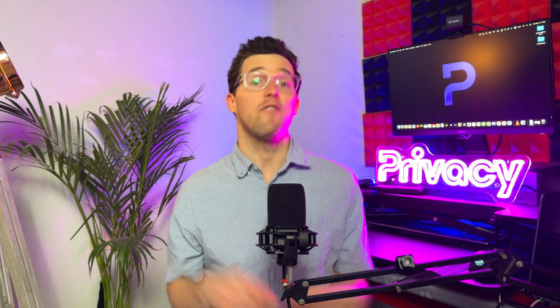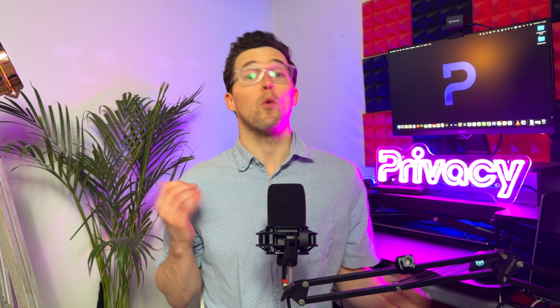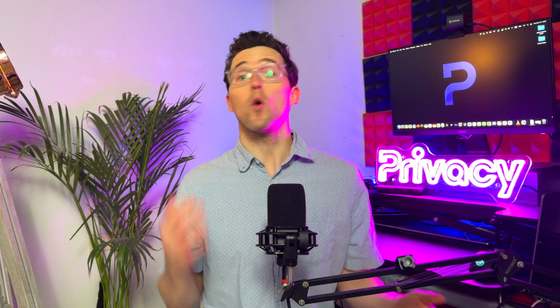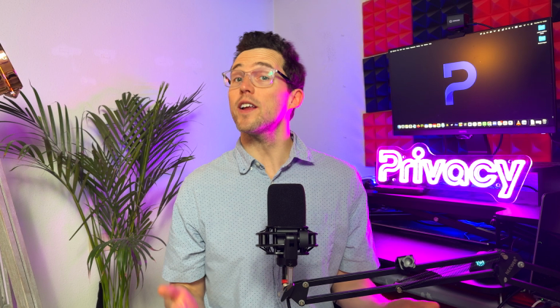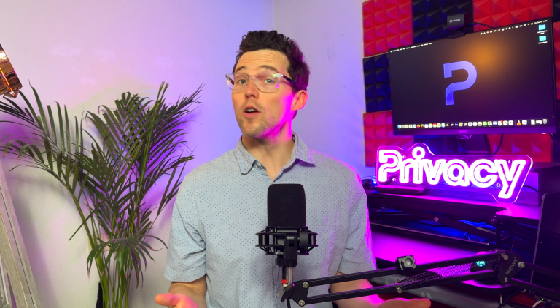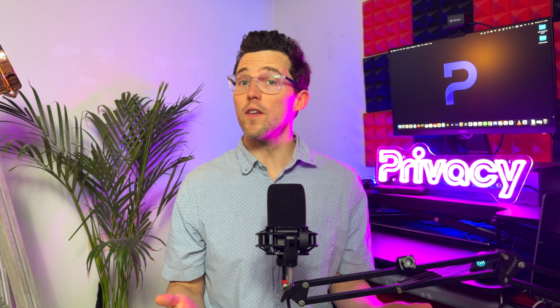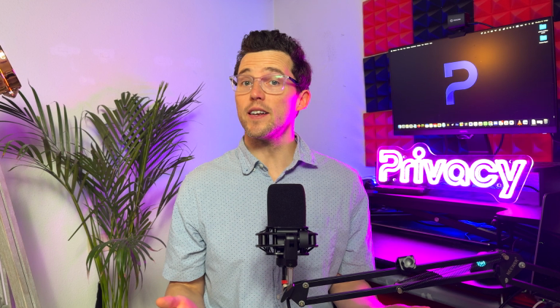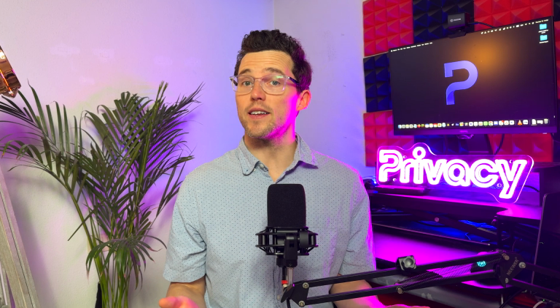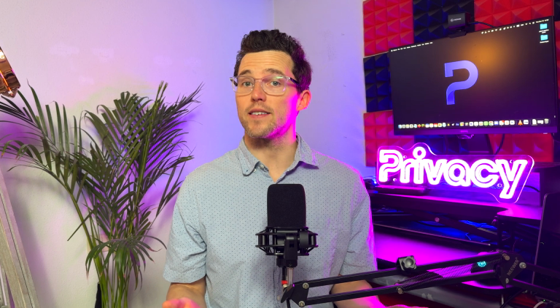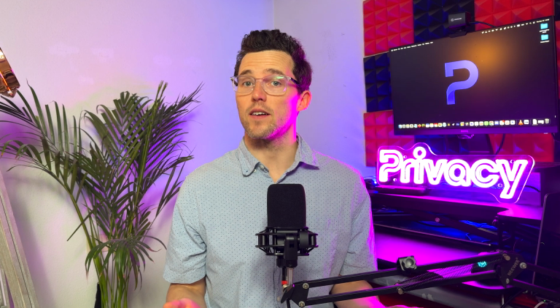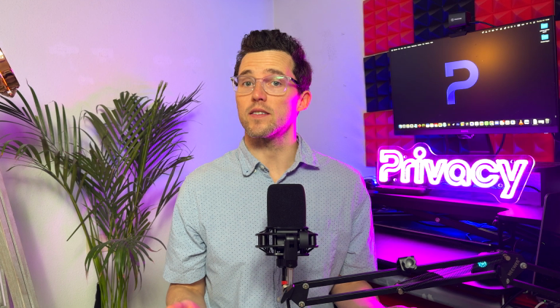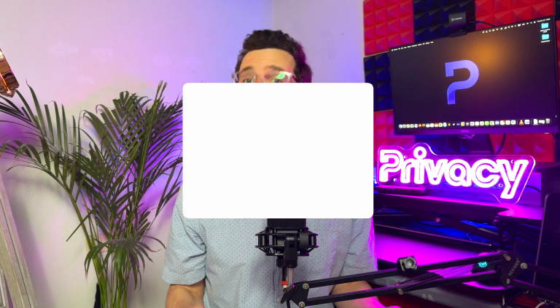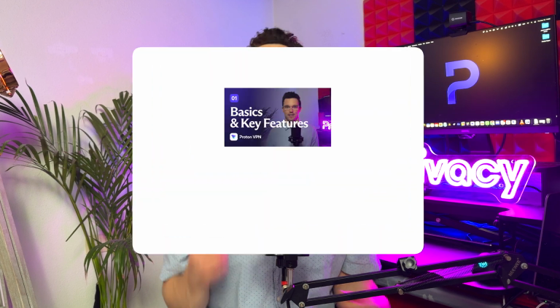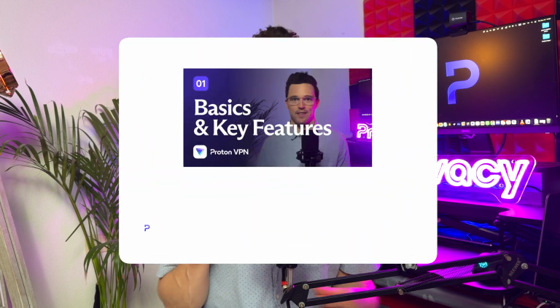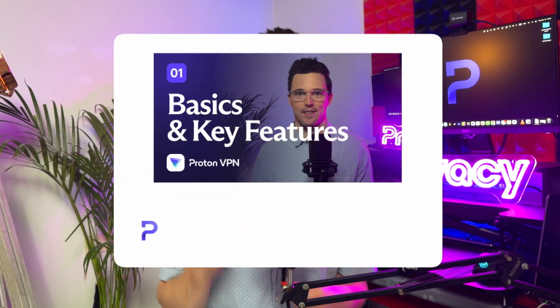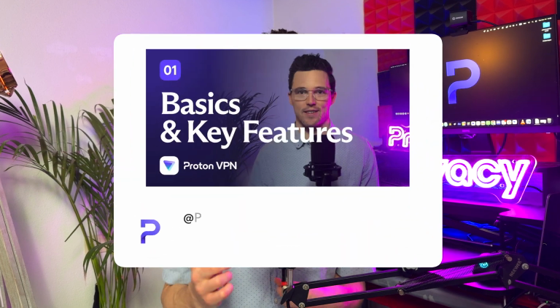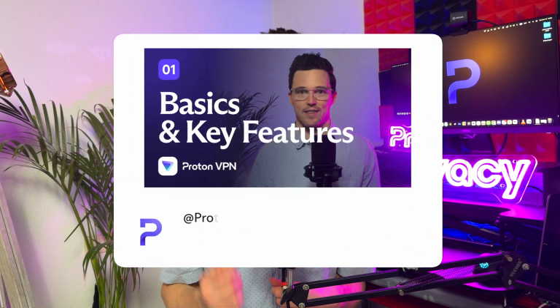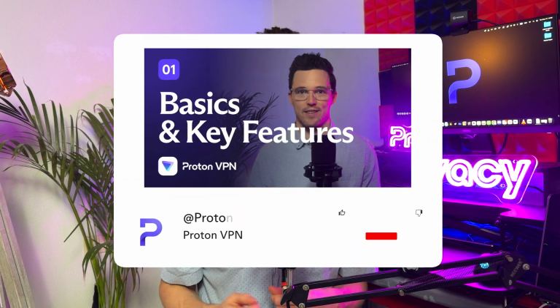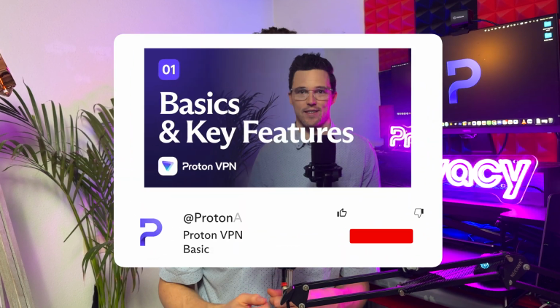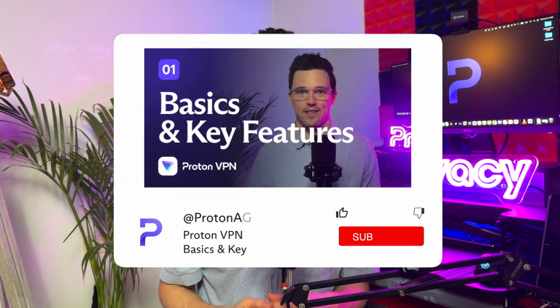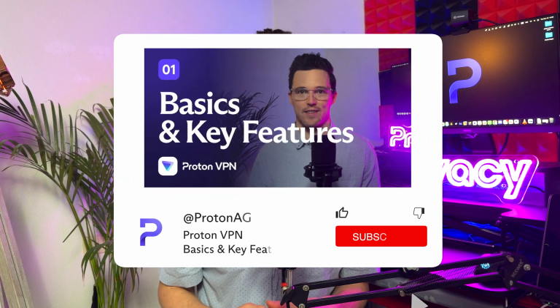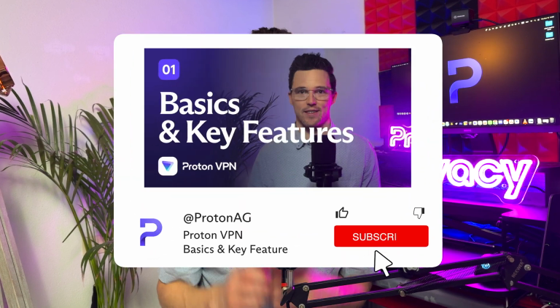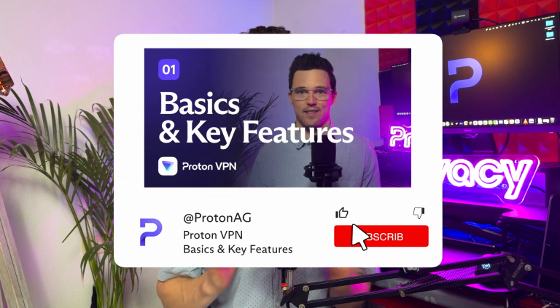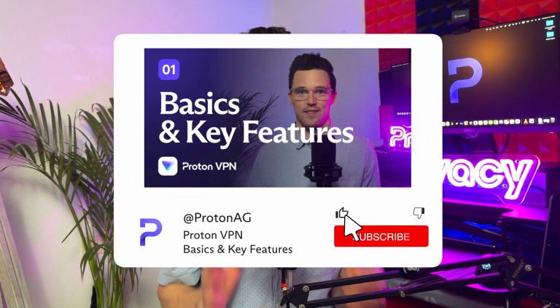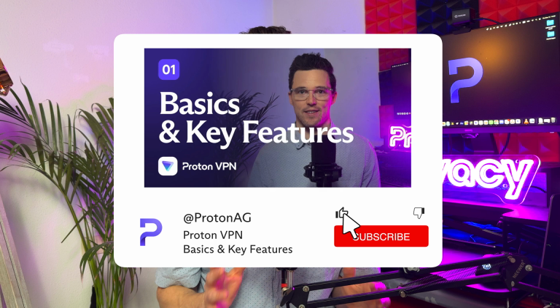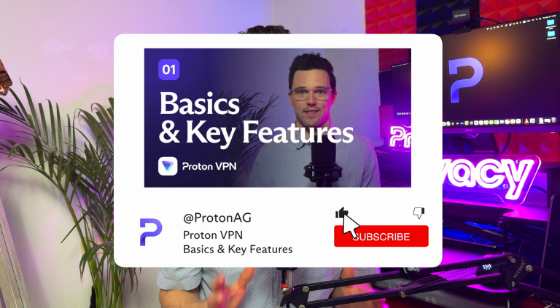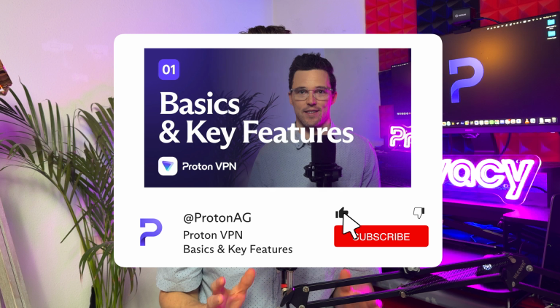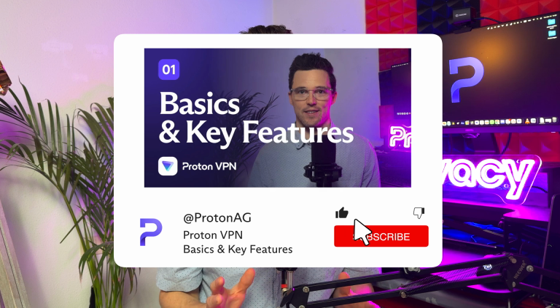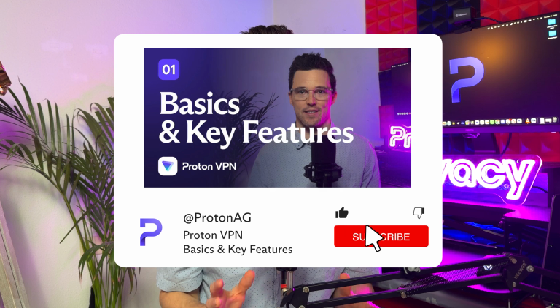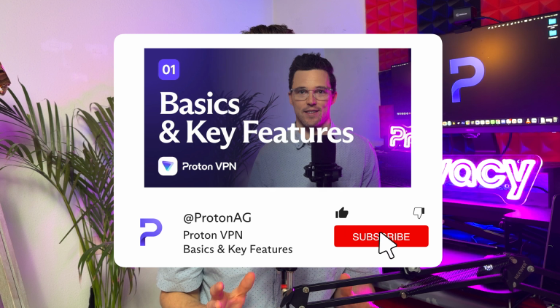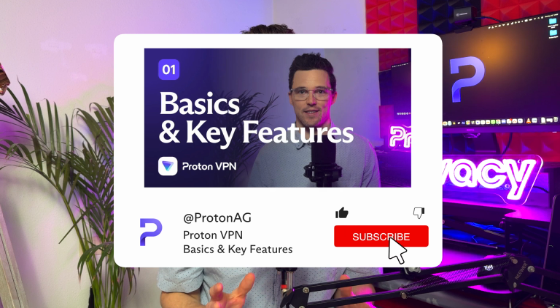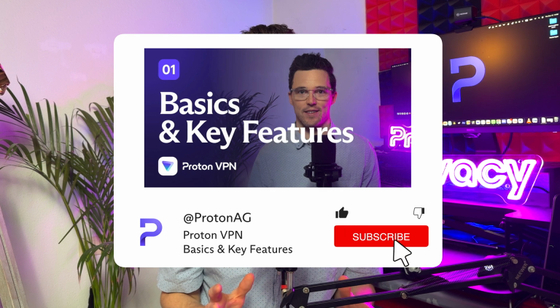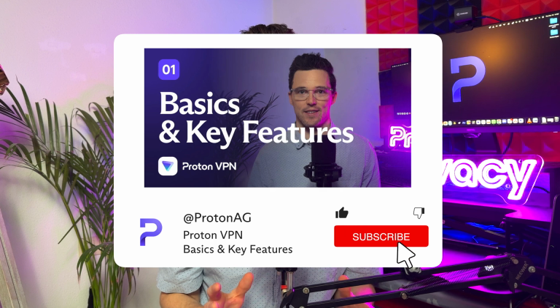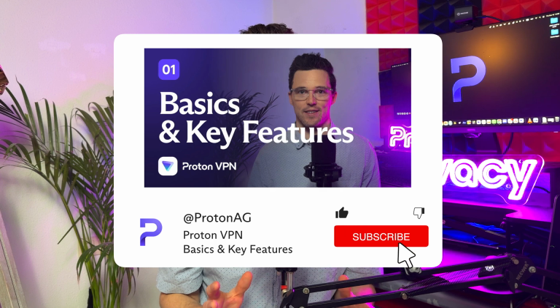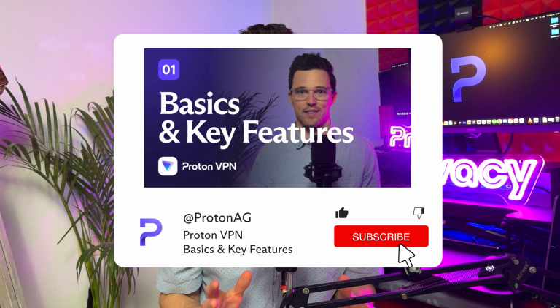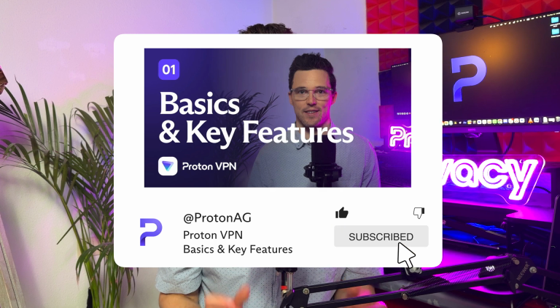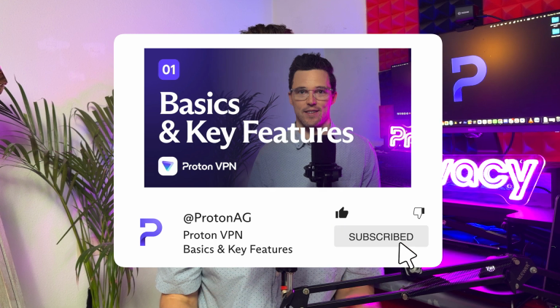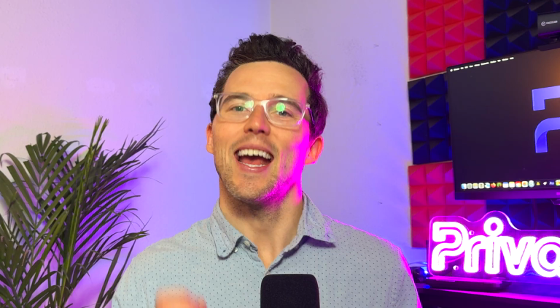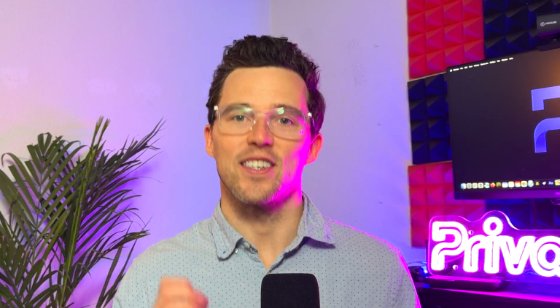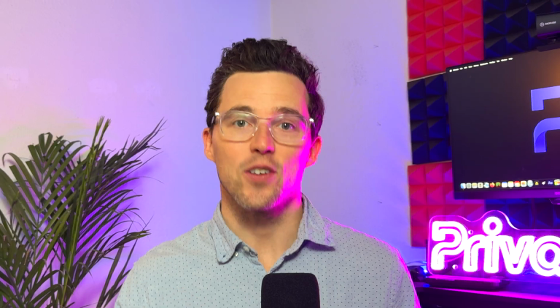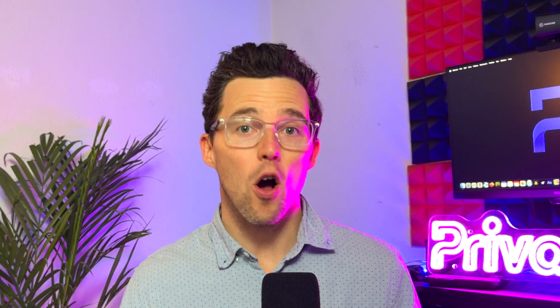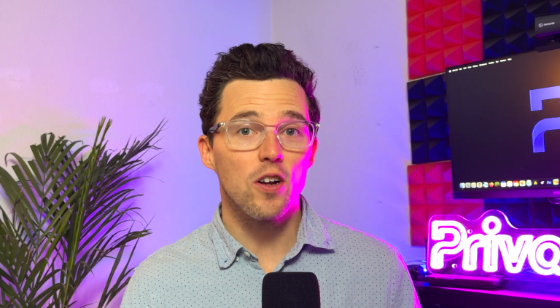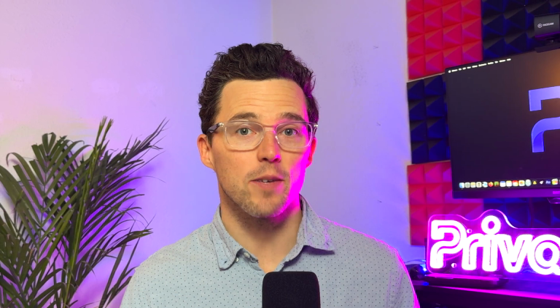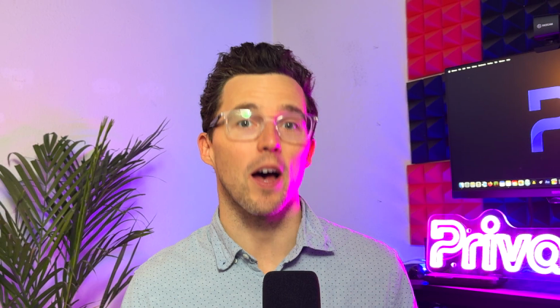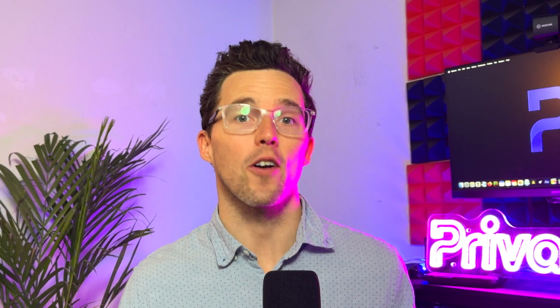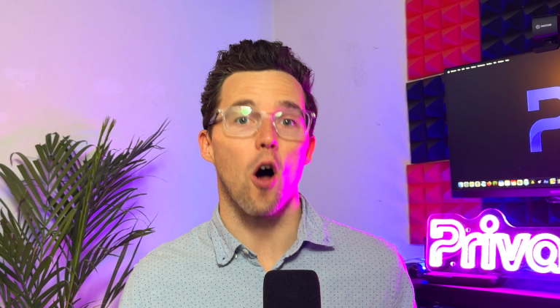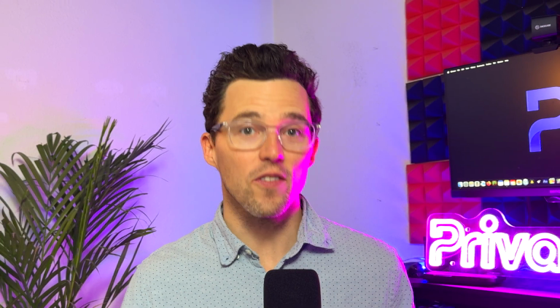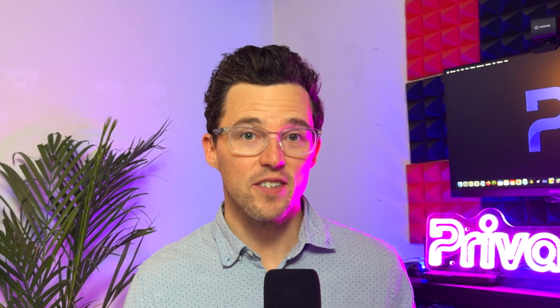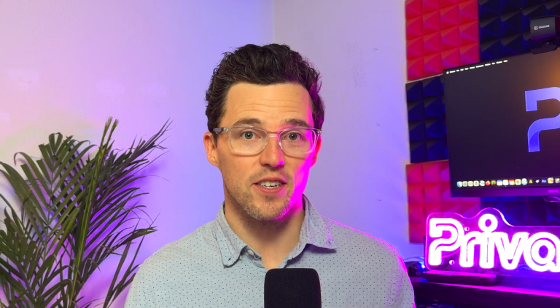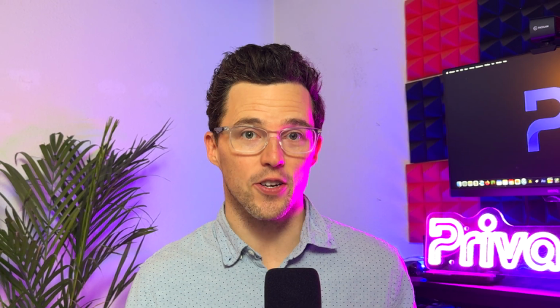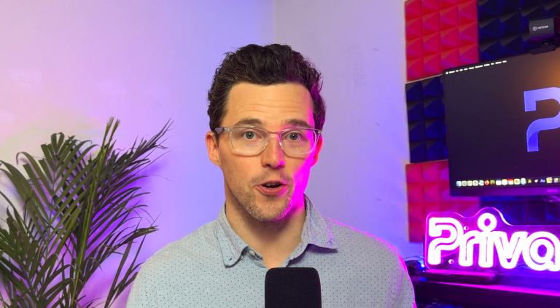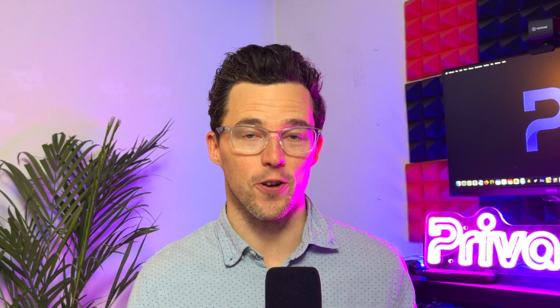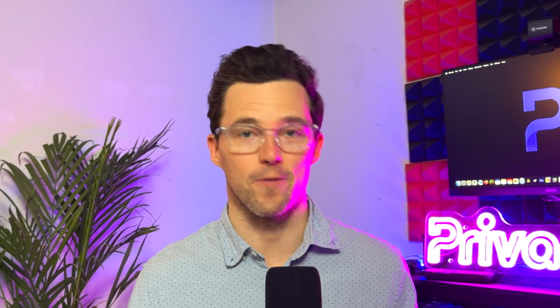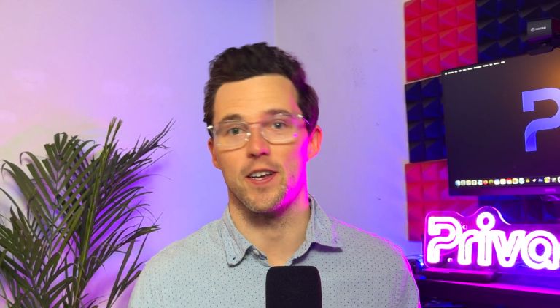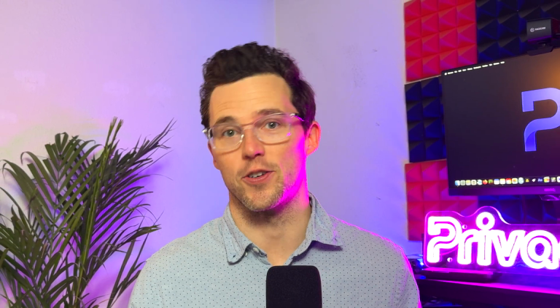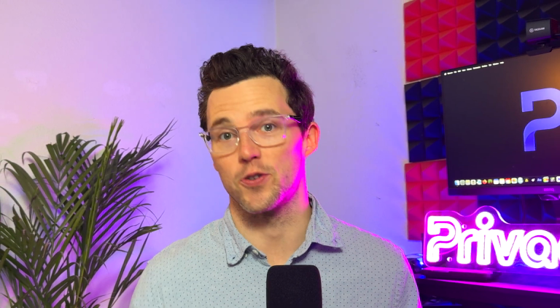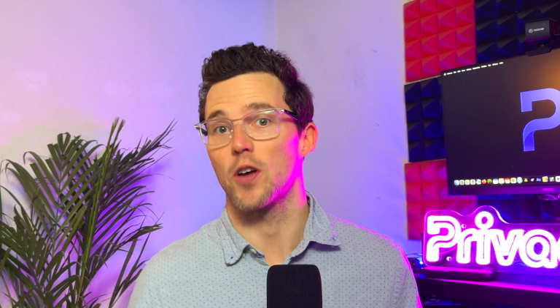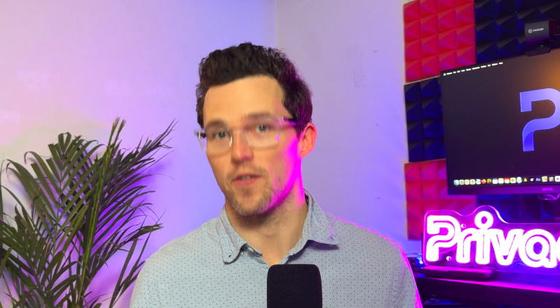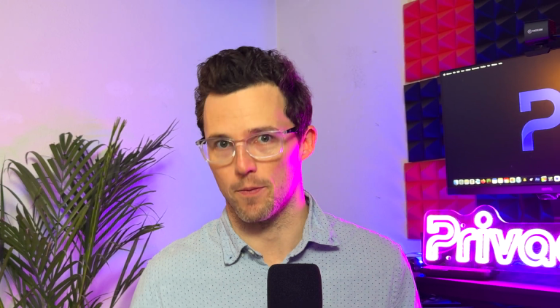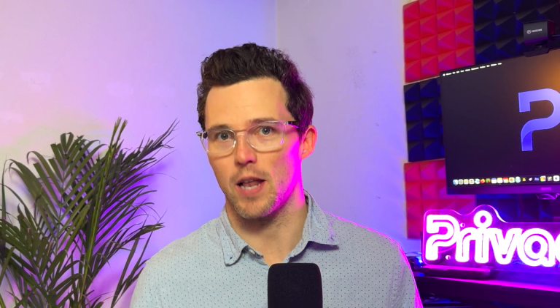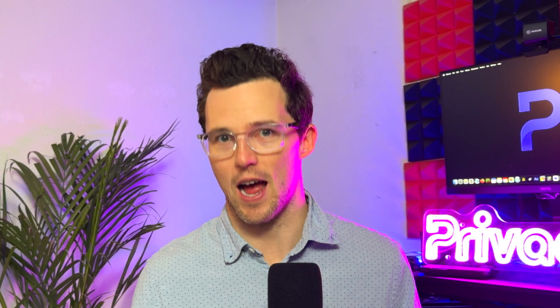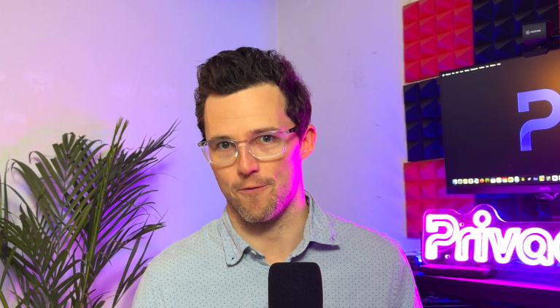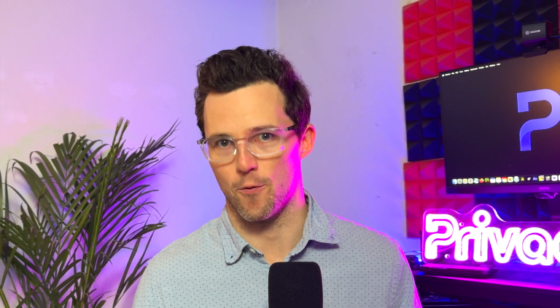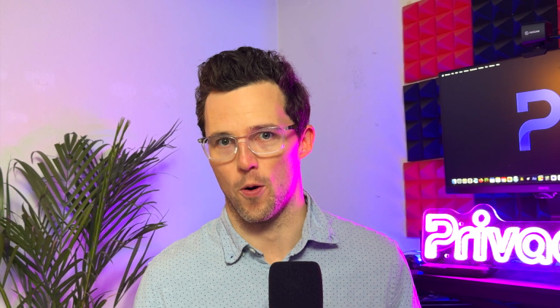If you want to hear all the details, watch our video that introduces ProtonVPN and talks about all the security features on the platform.